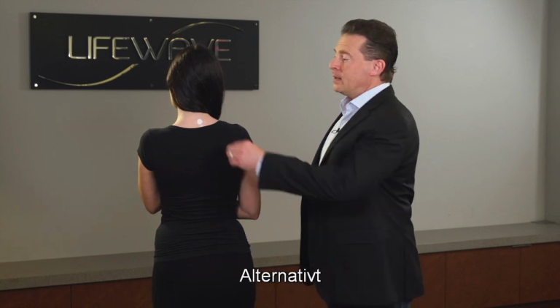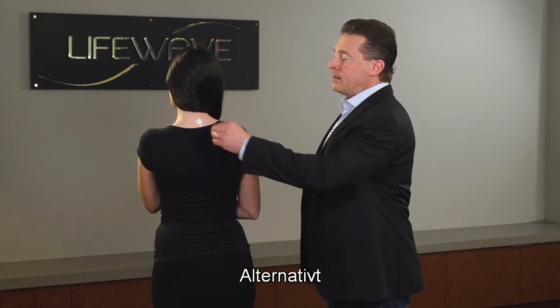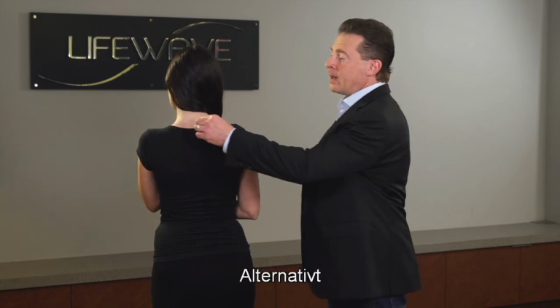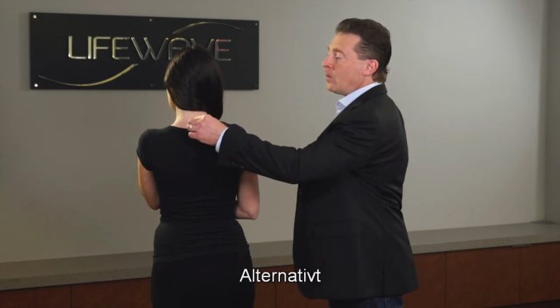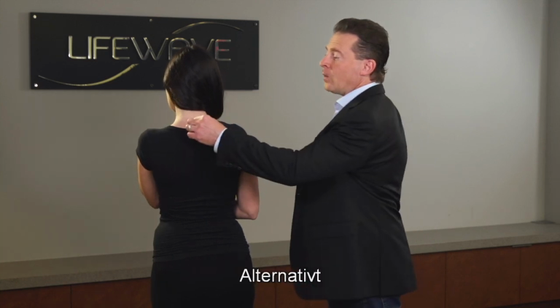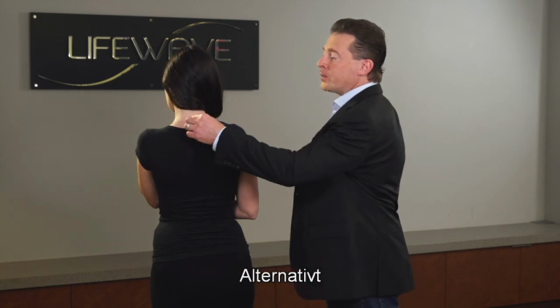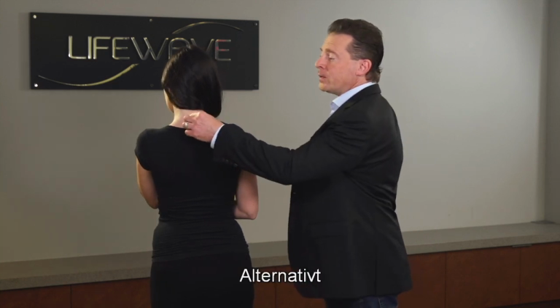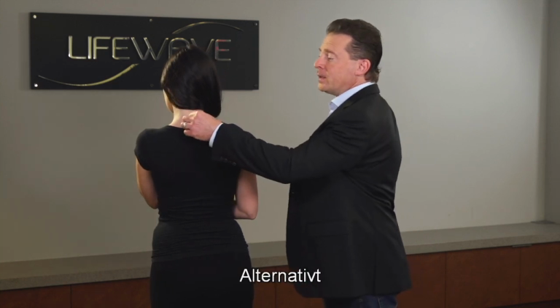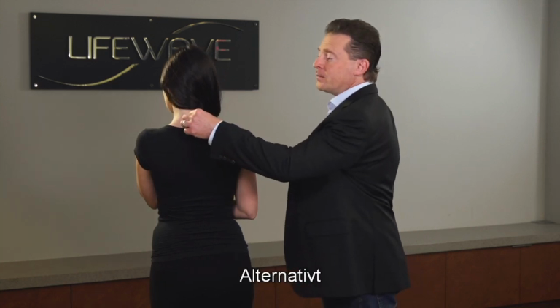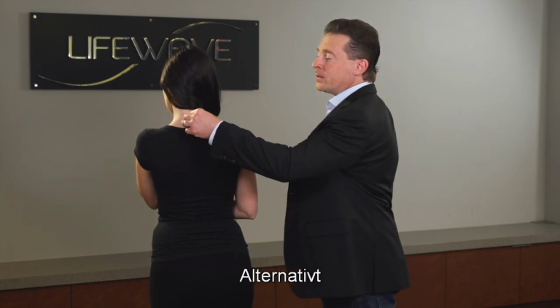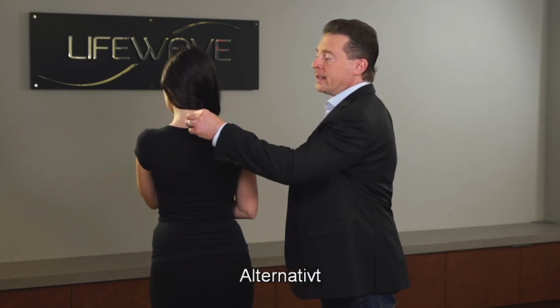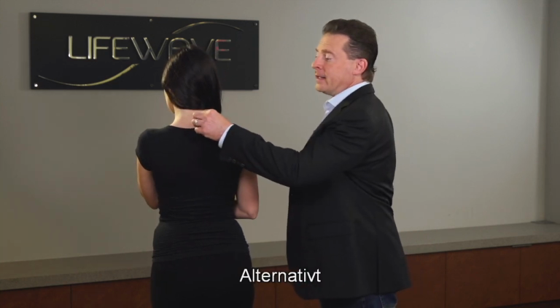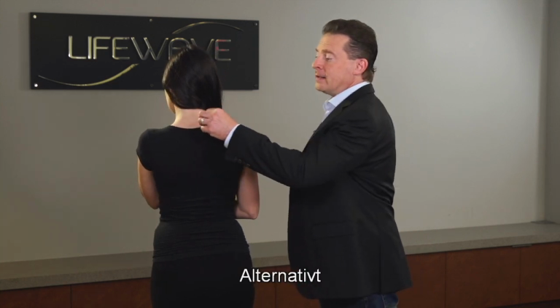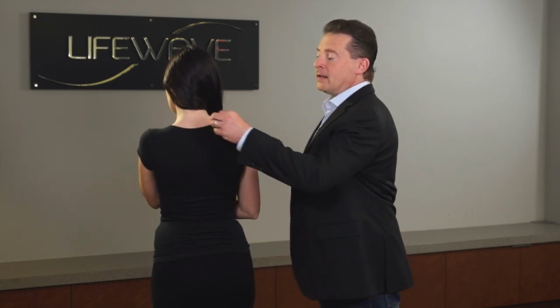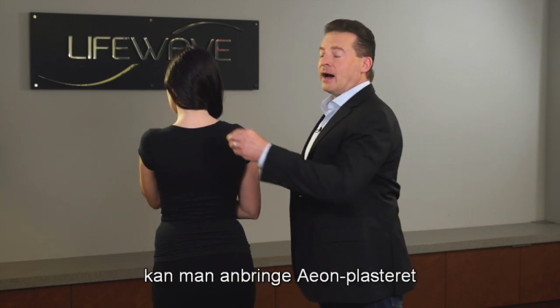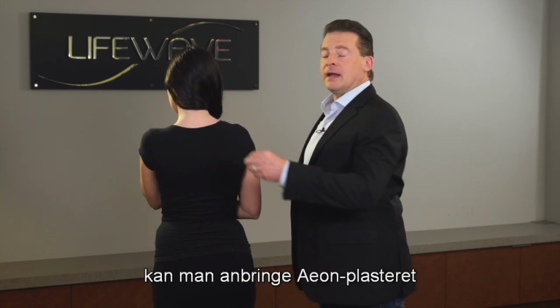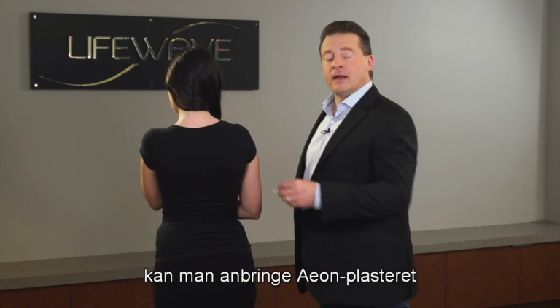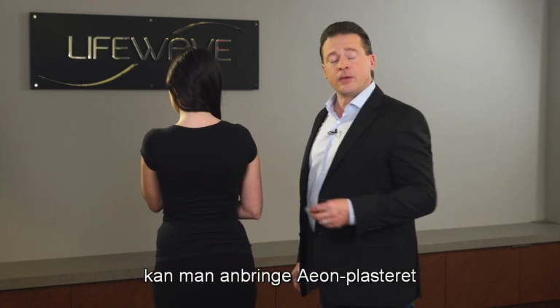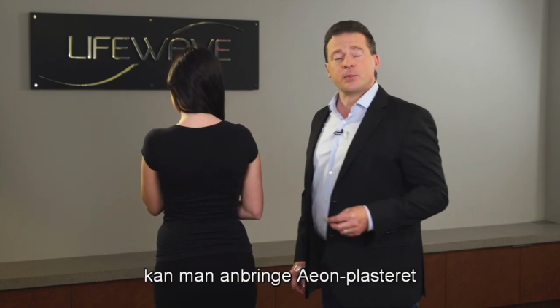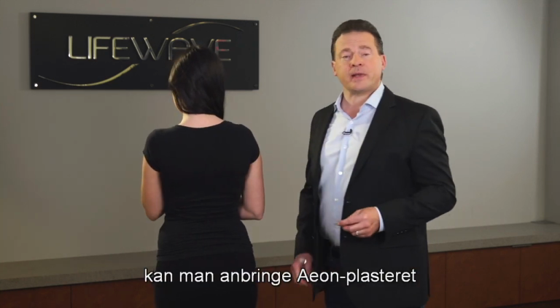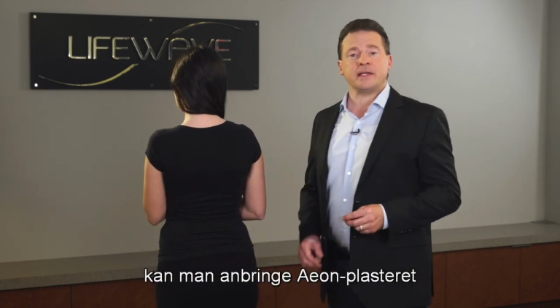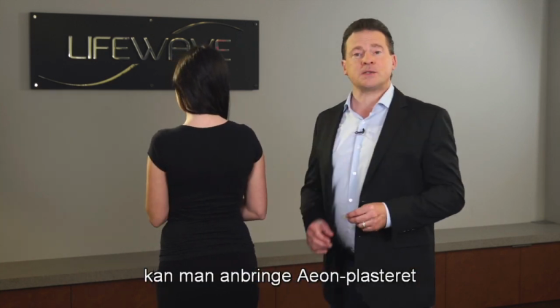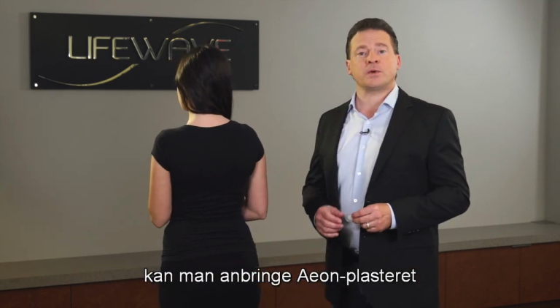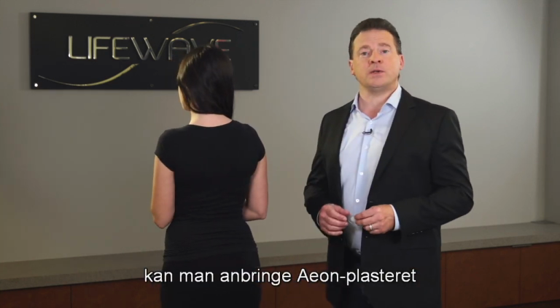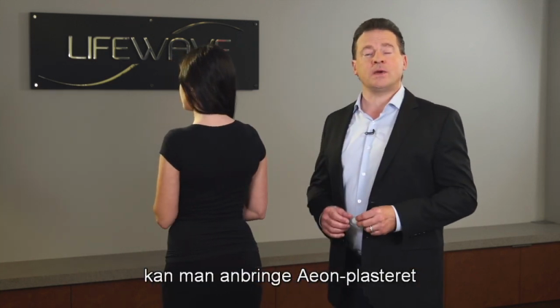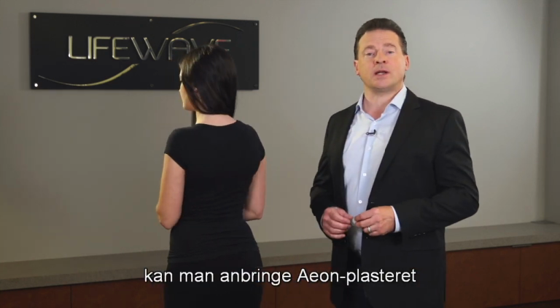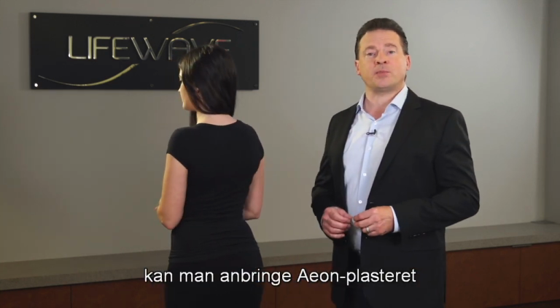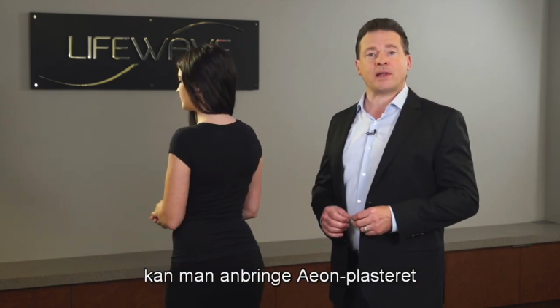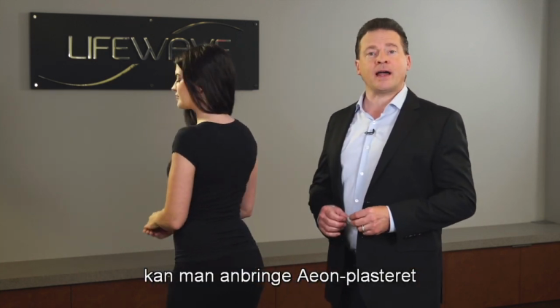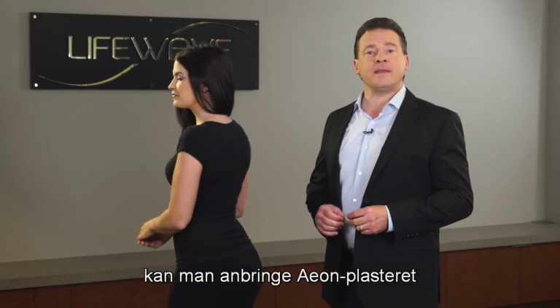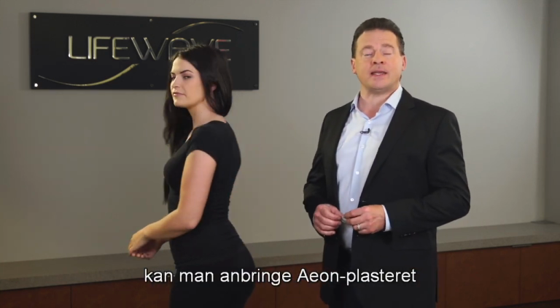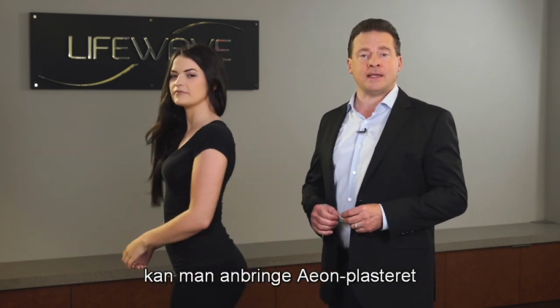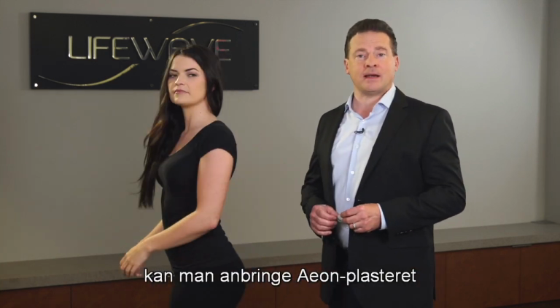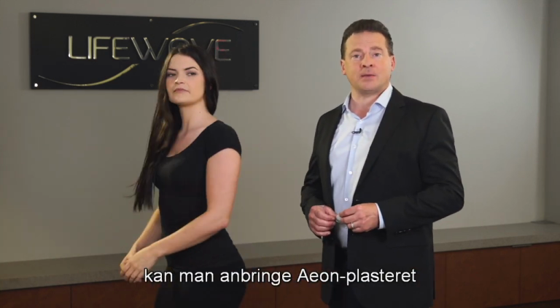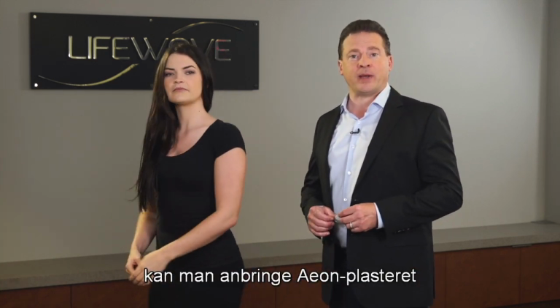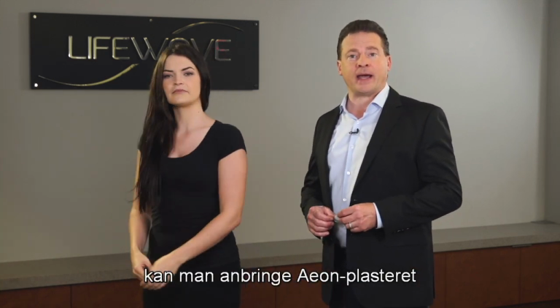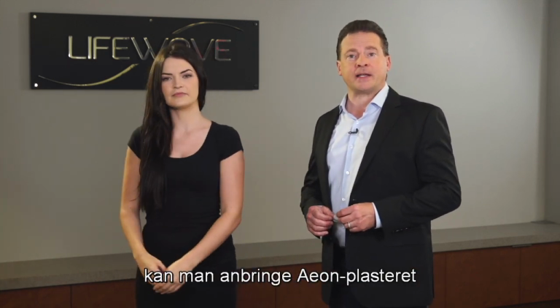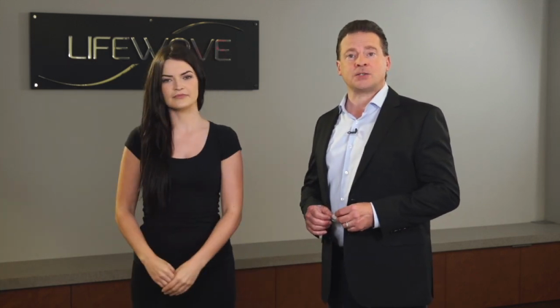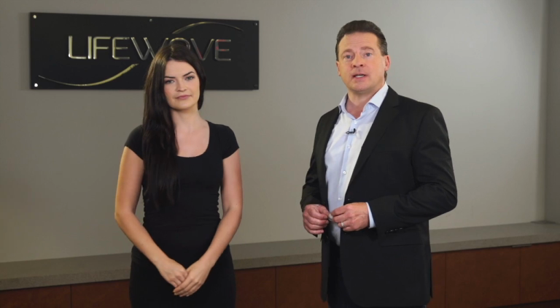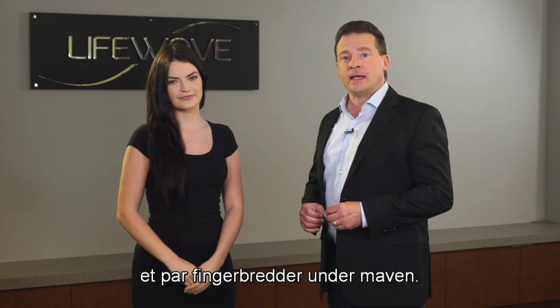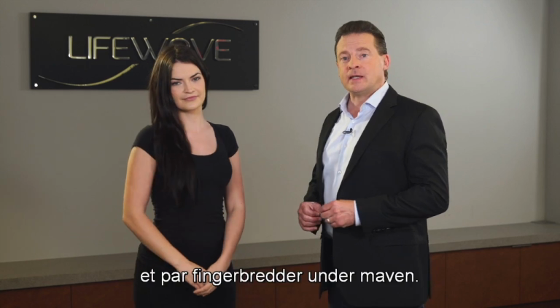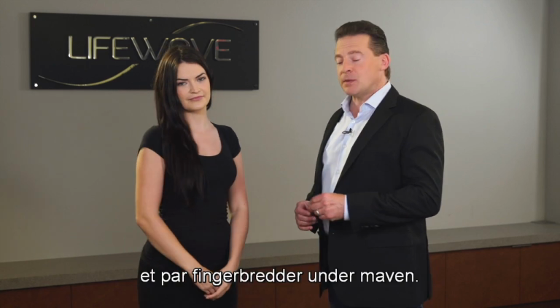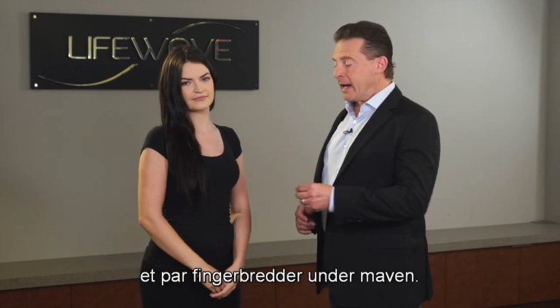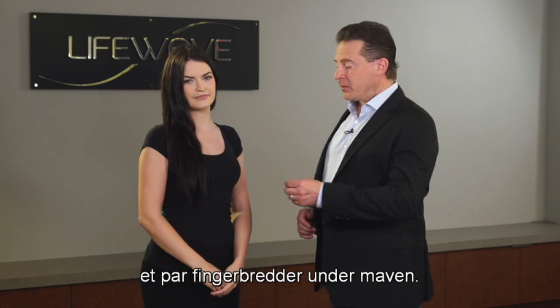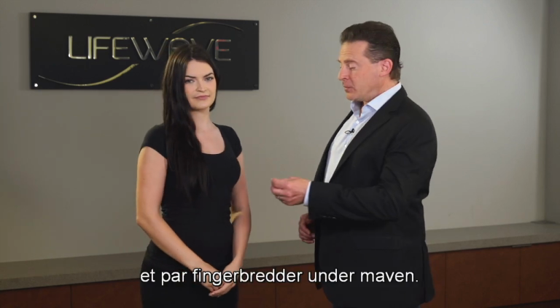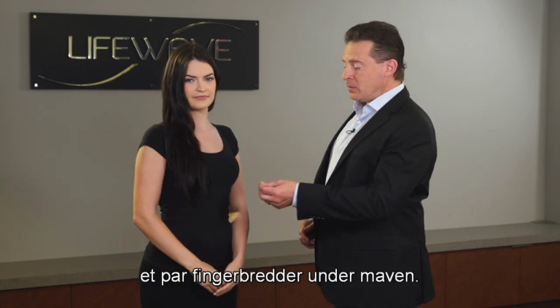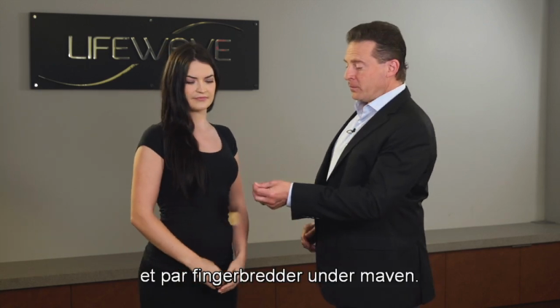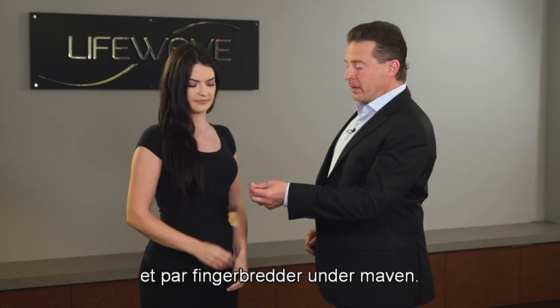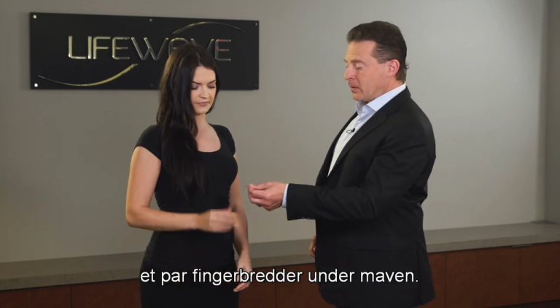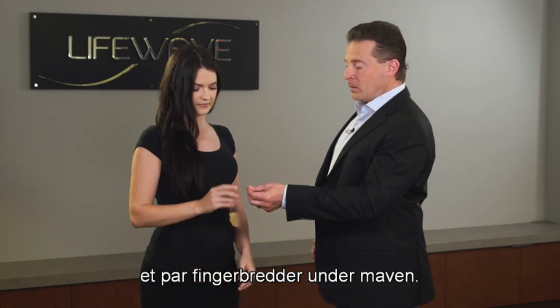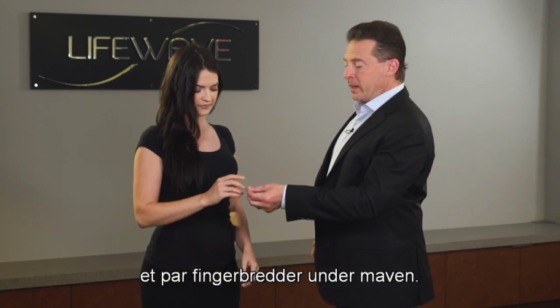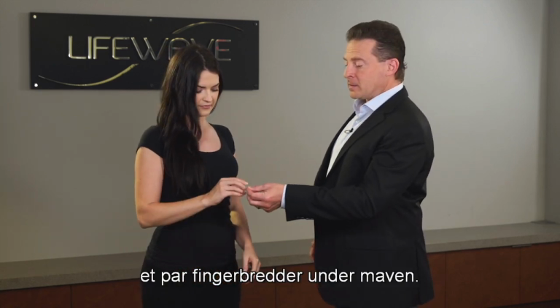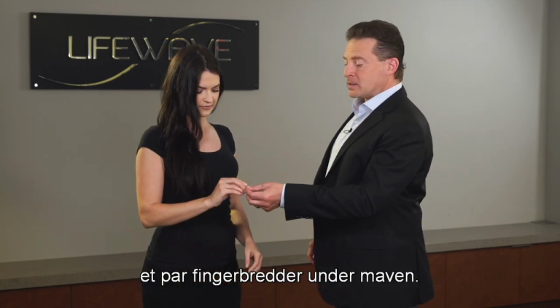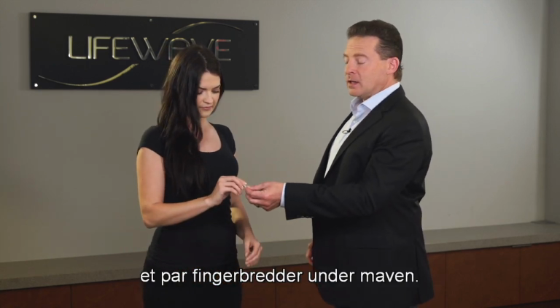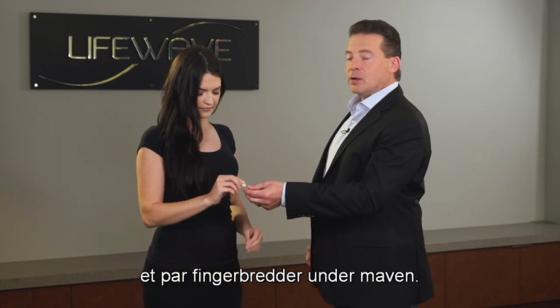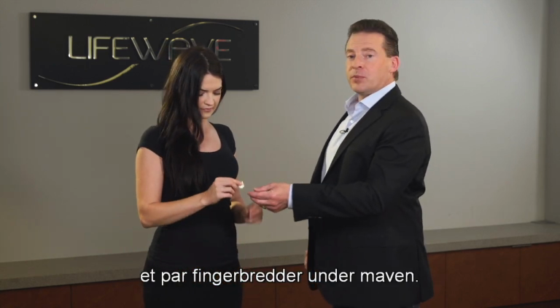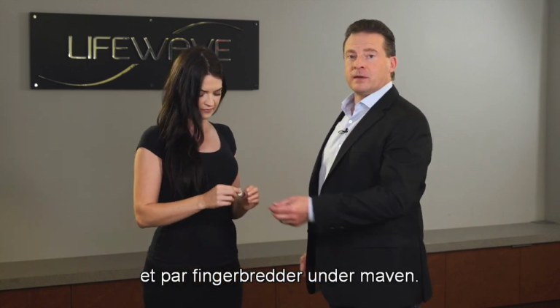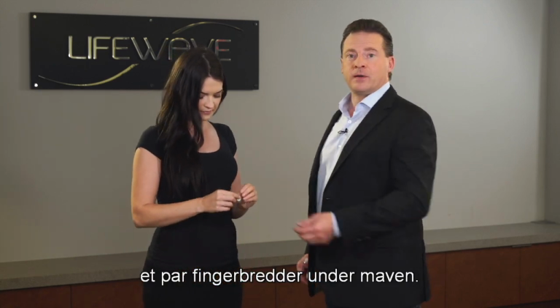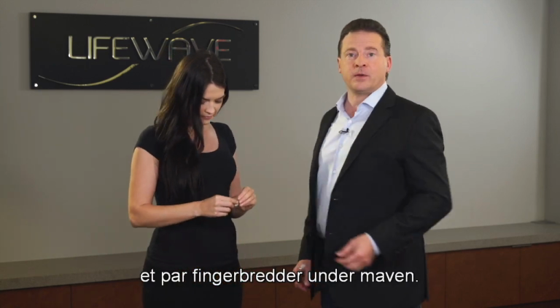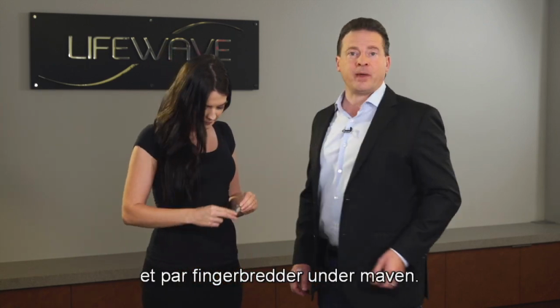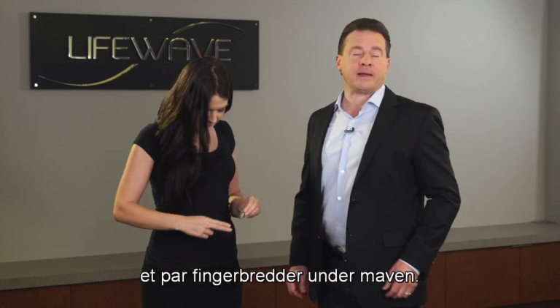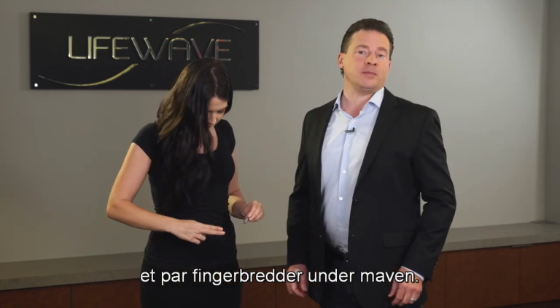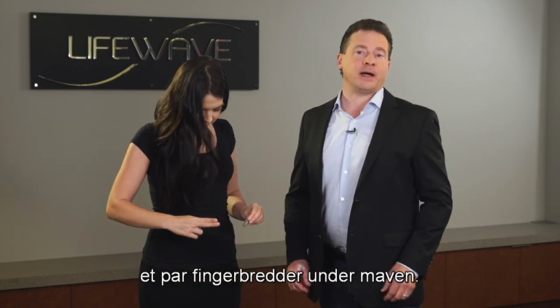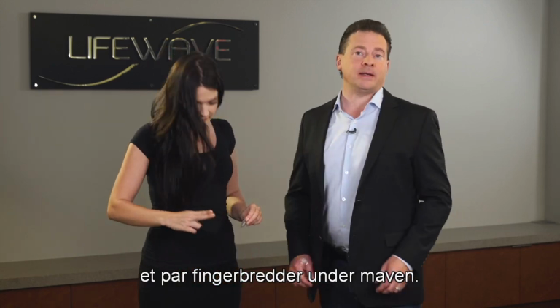Now alternatively, another place where you can apply the Eon patch is about two finger widths below the belly button.